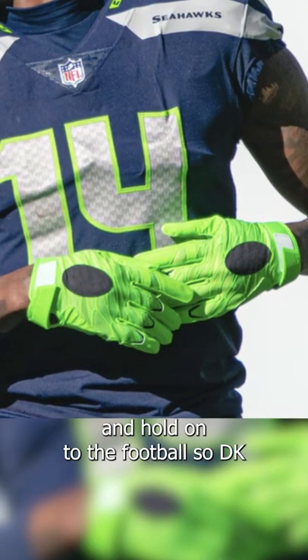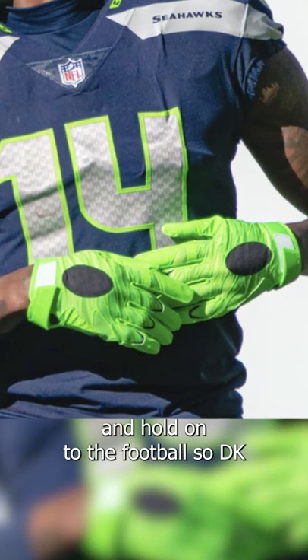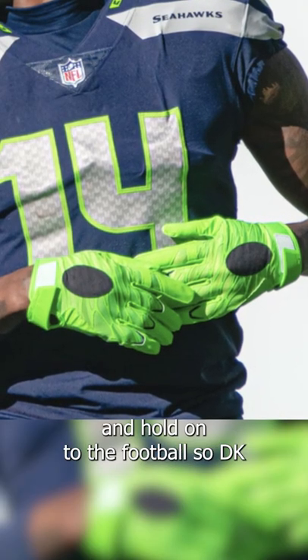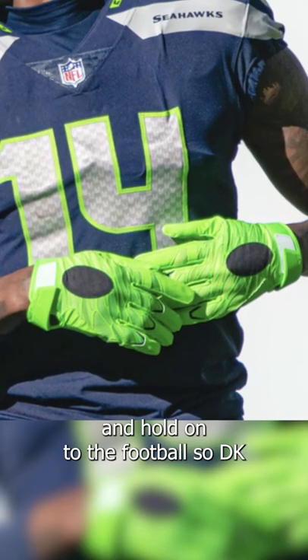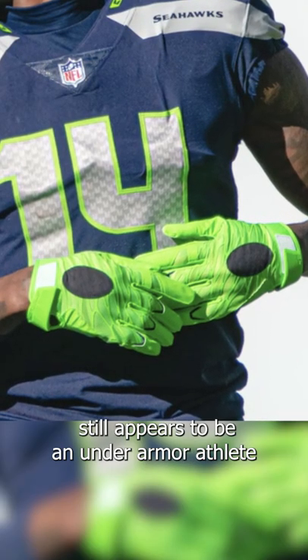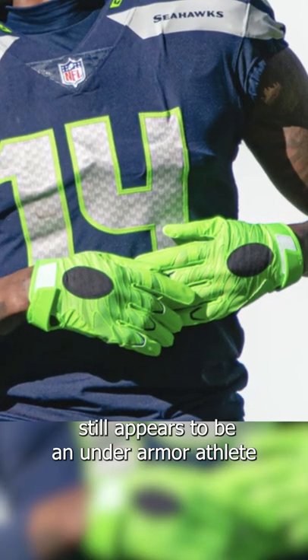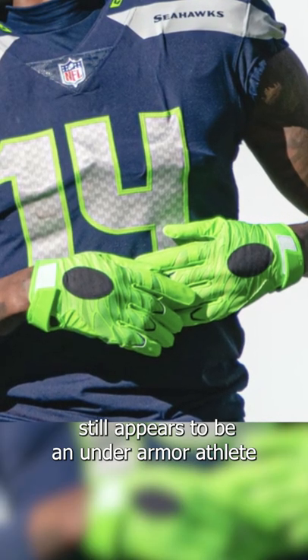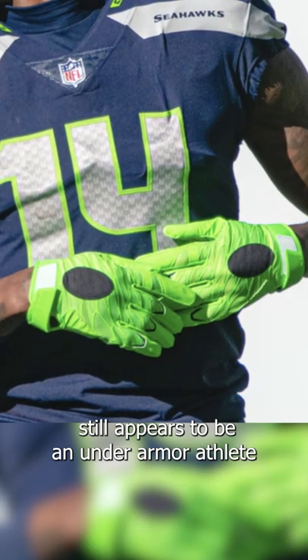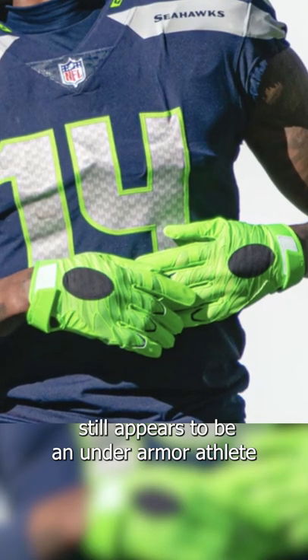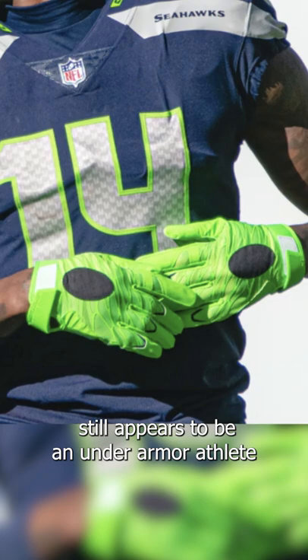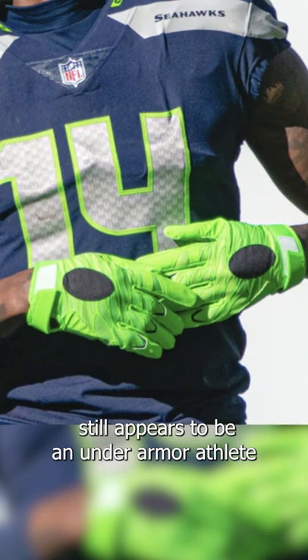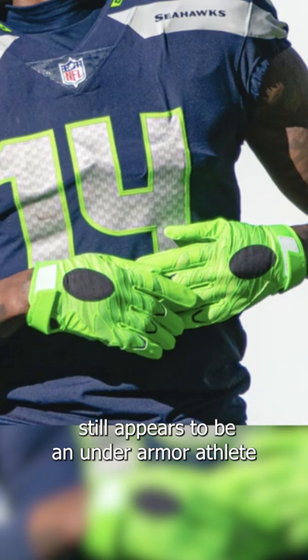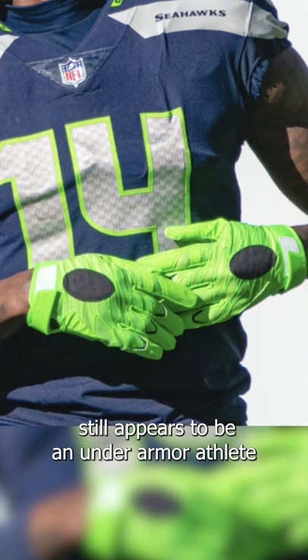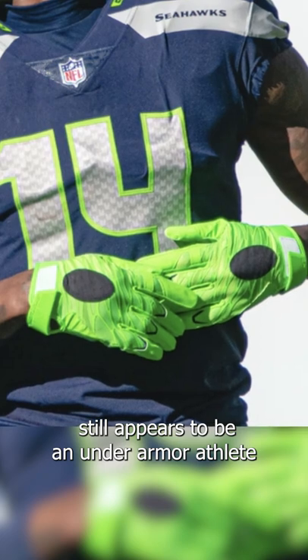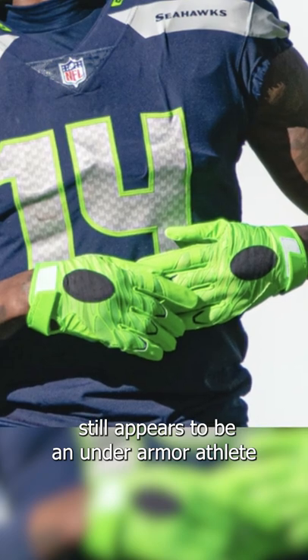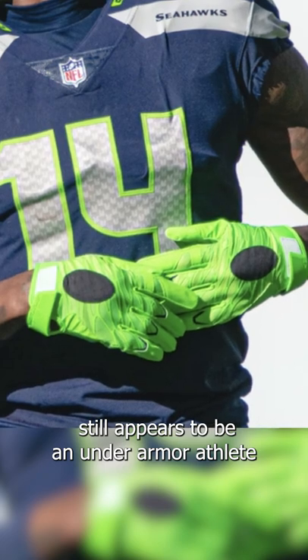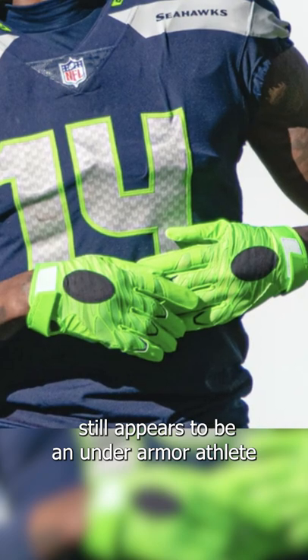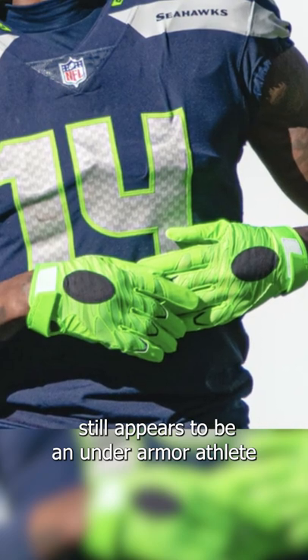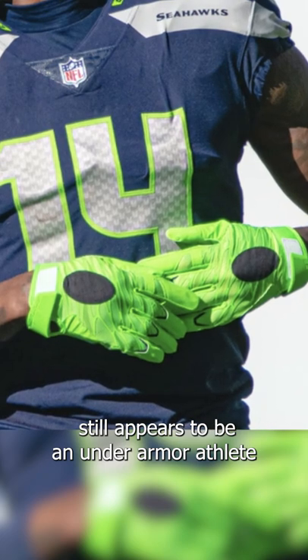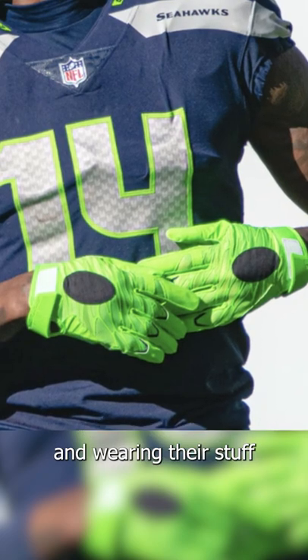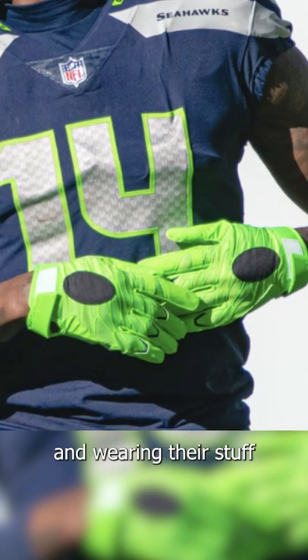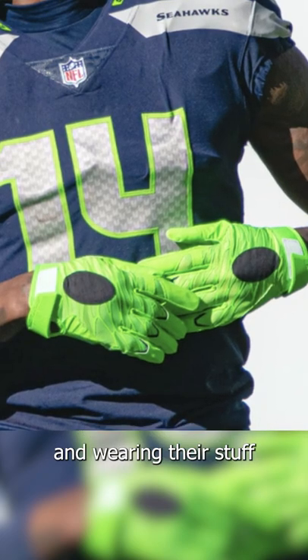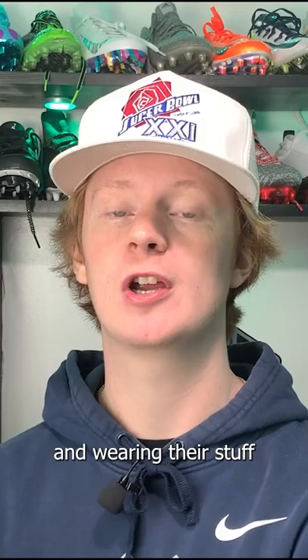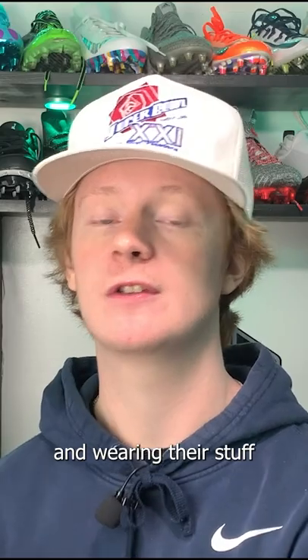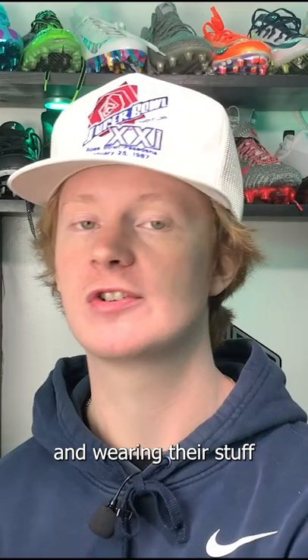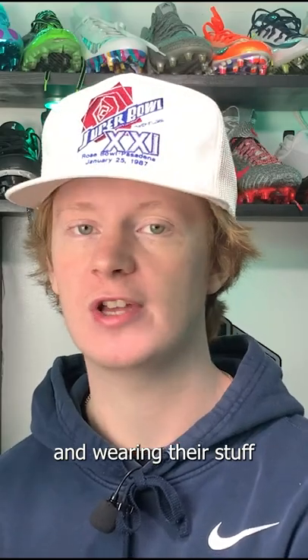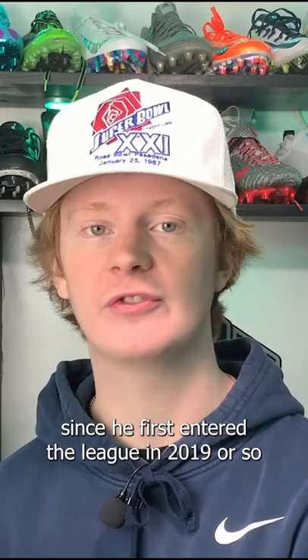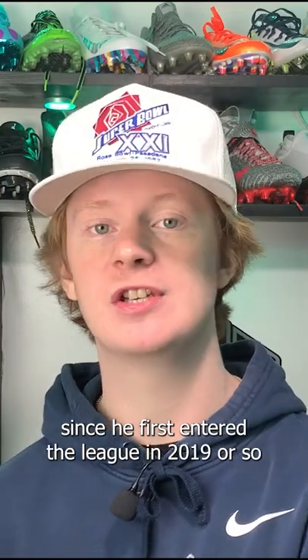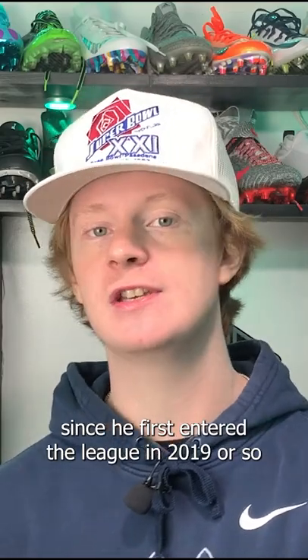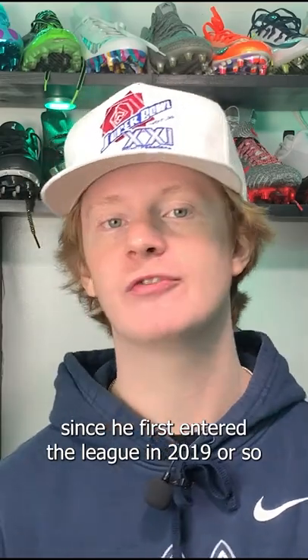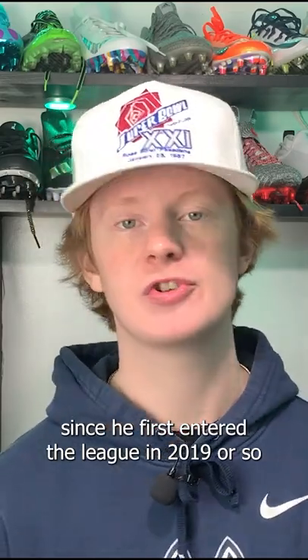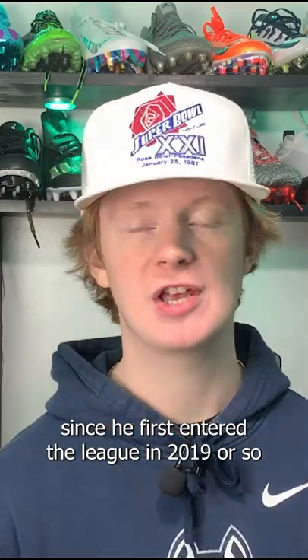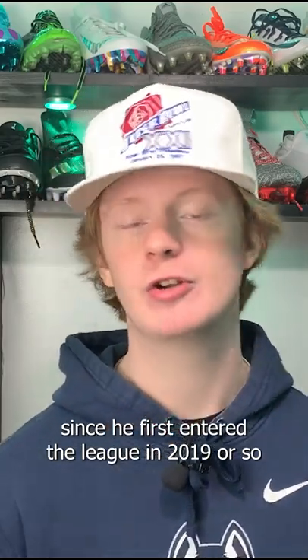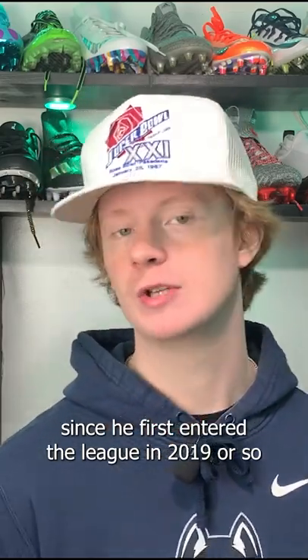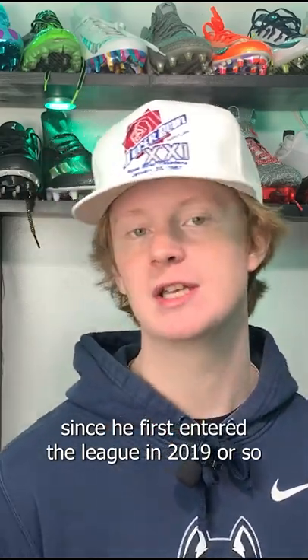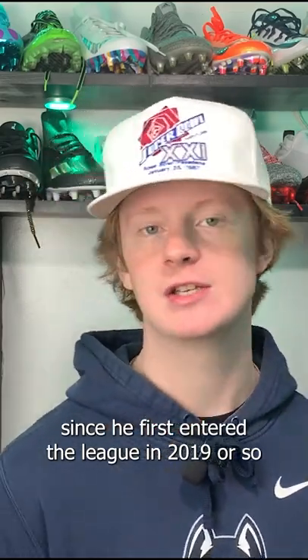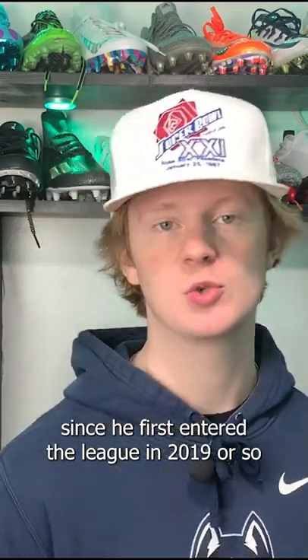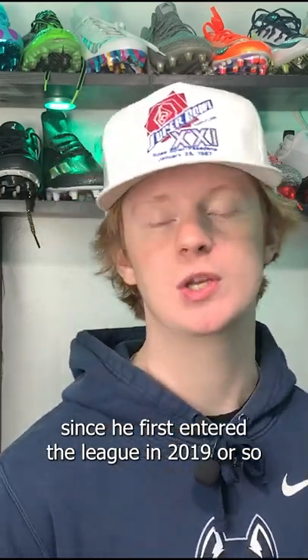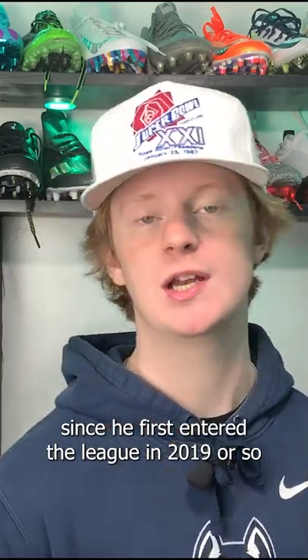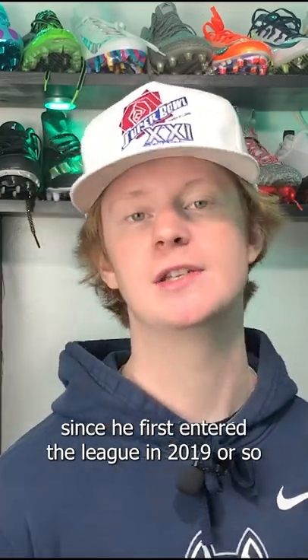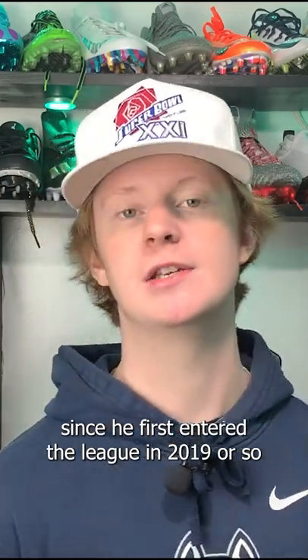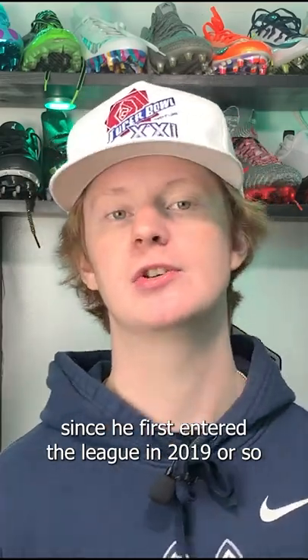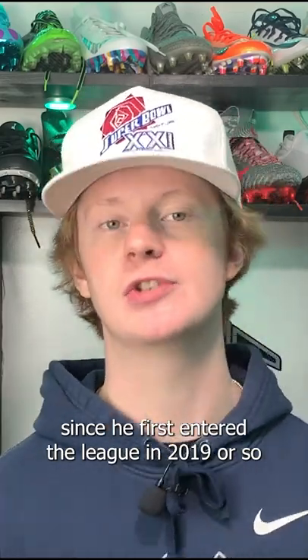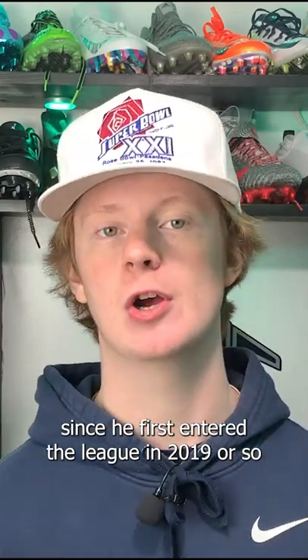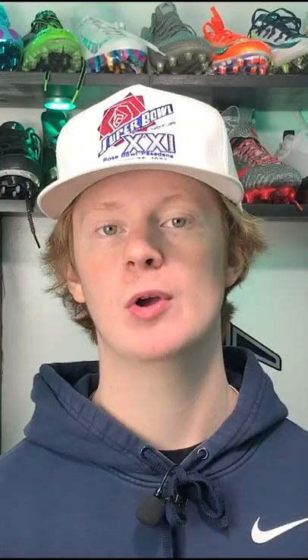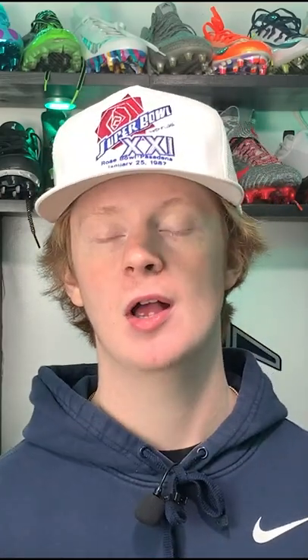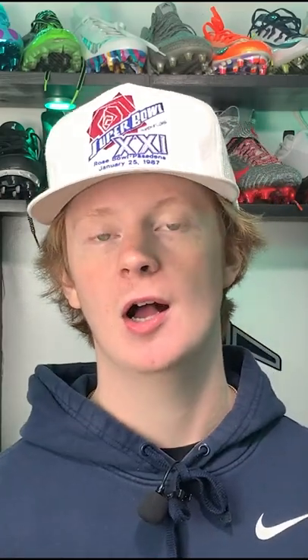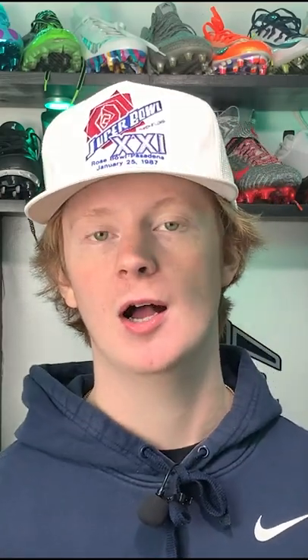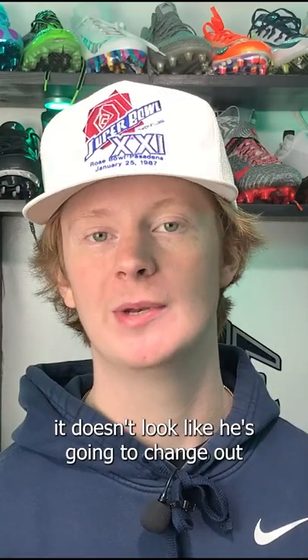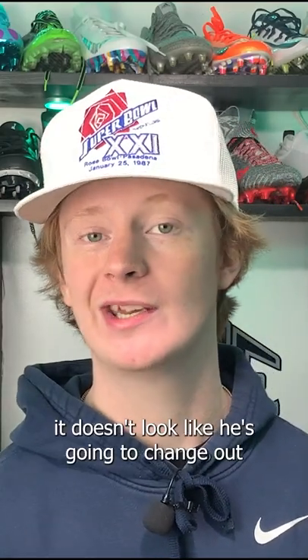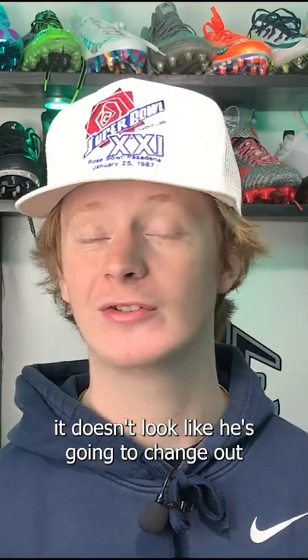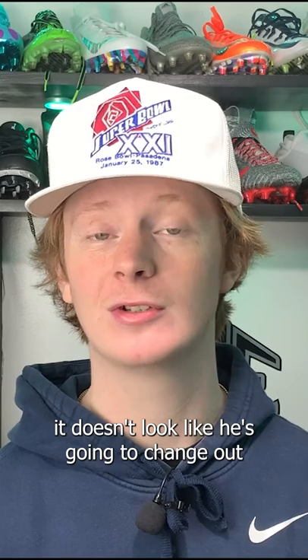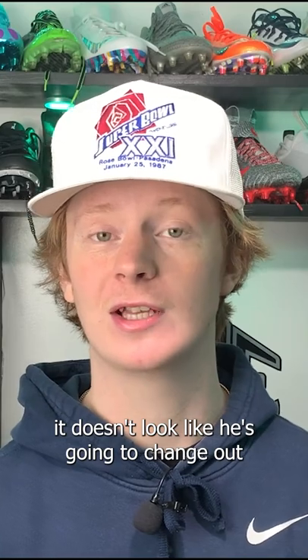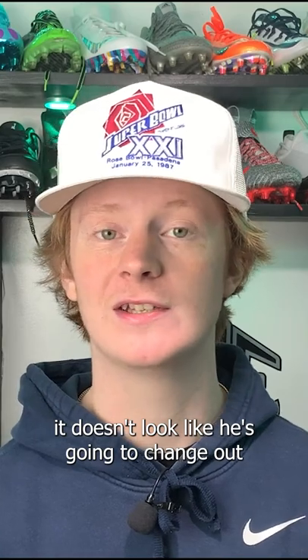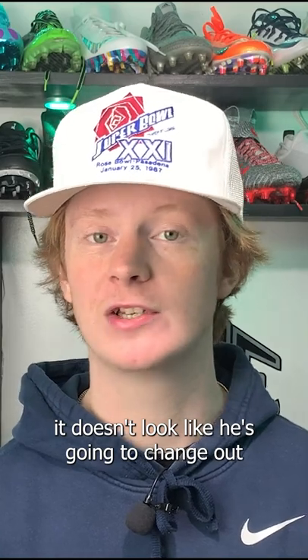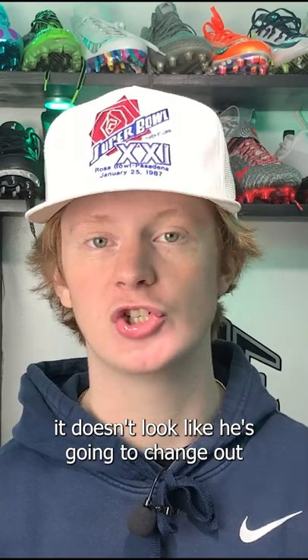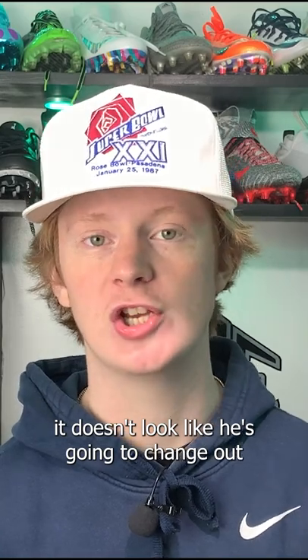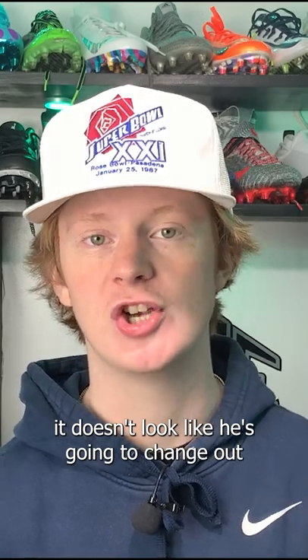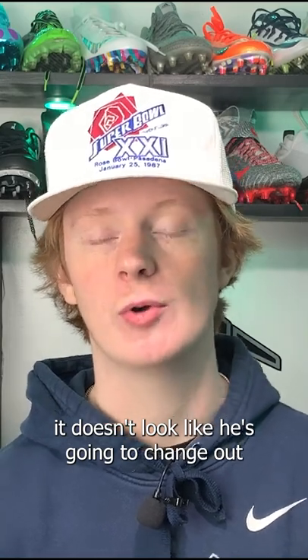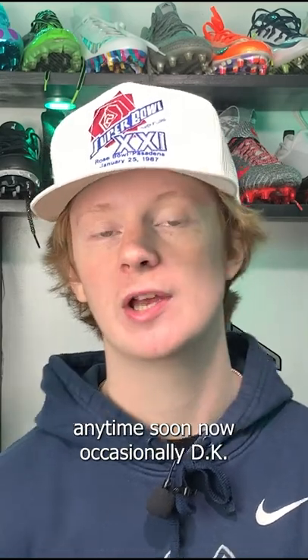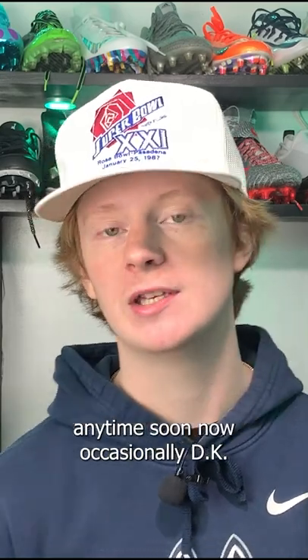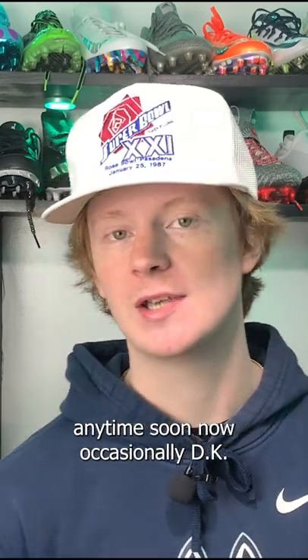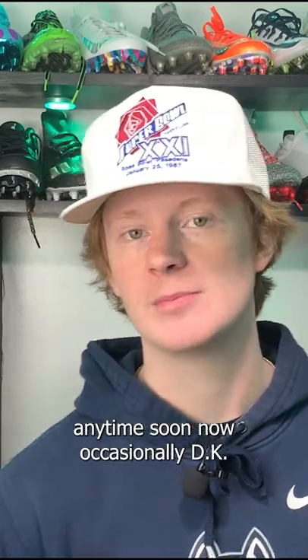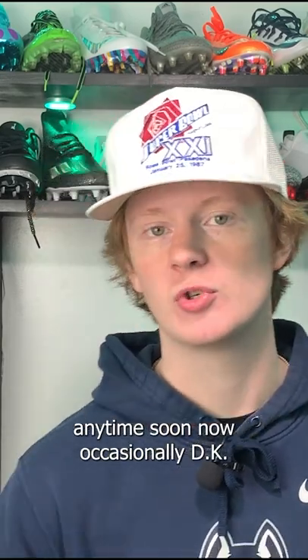DK Metcalf still appears to be an Under Armour athlete. He's been wearing their stuff since he first entered the league in 2019 or so, and he doesn't look like he's going to change out anytime soon.